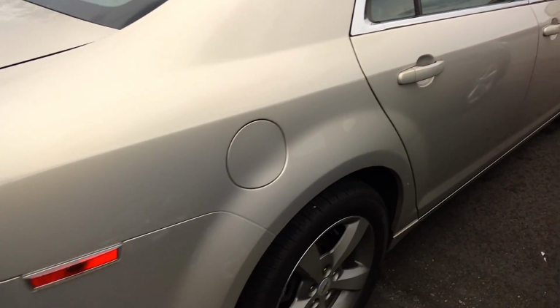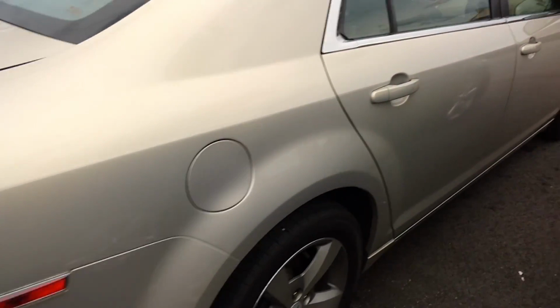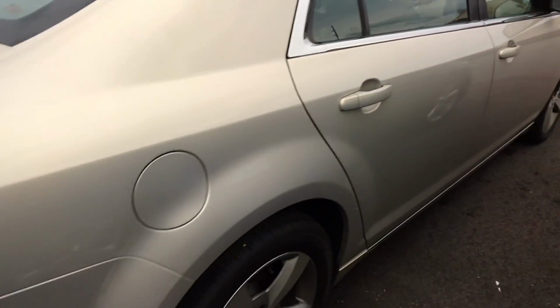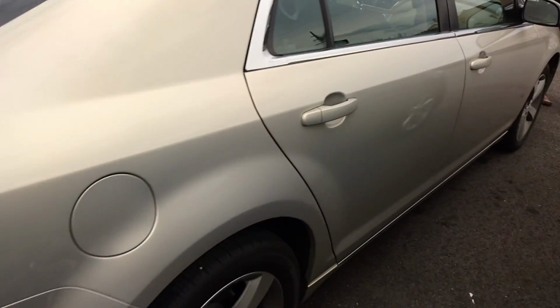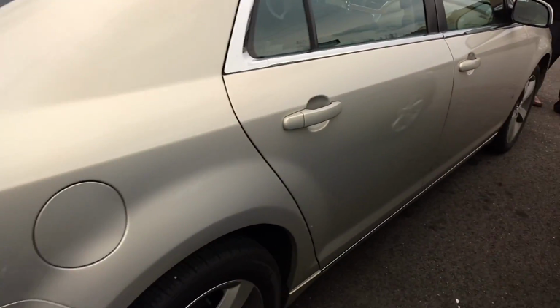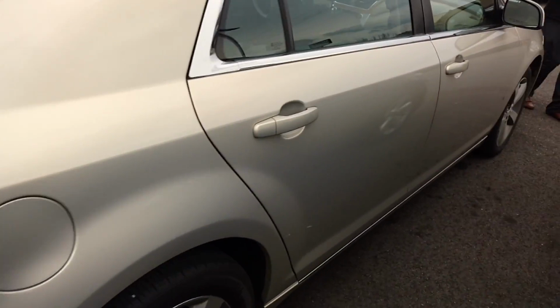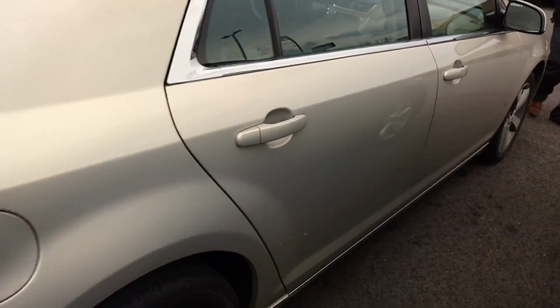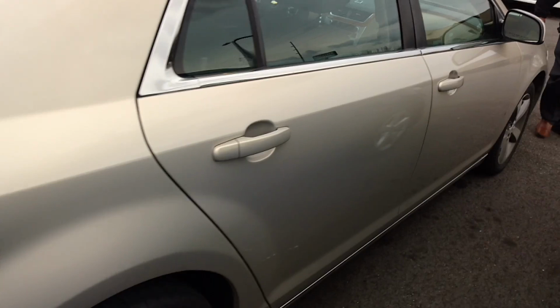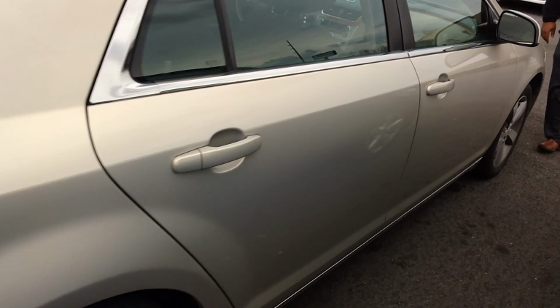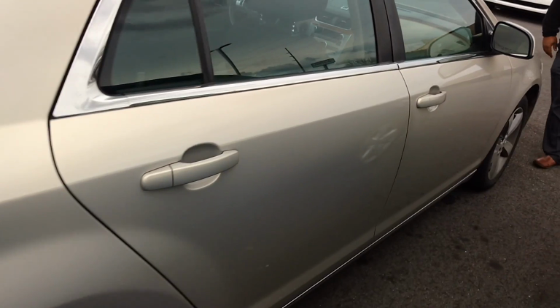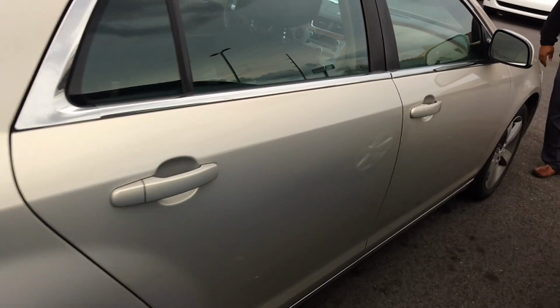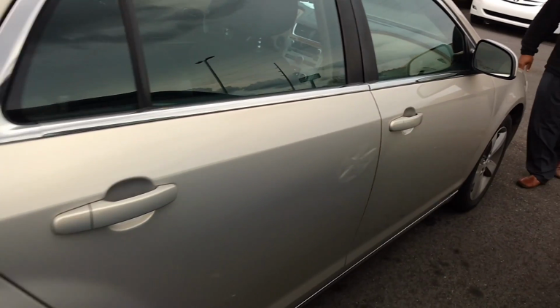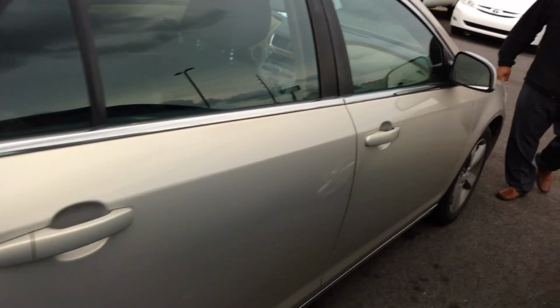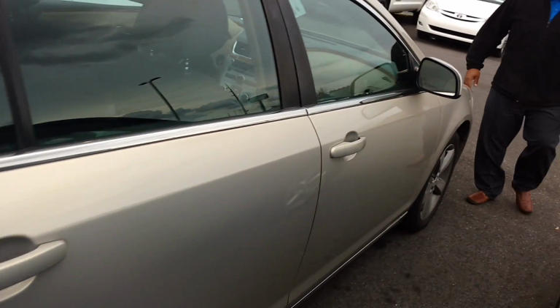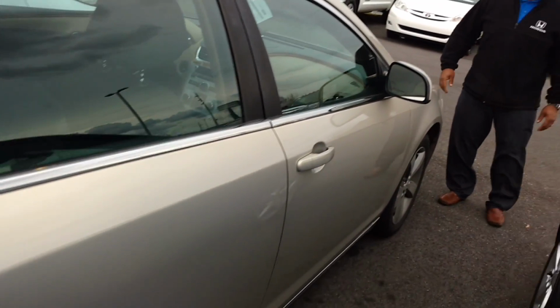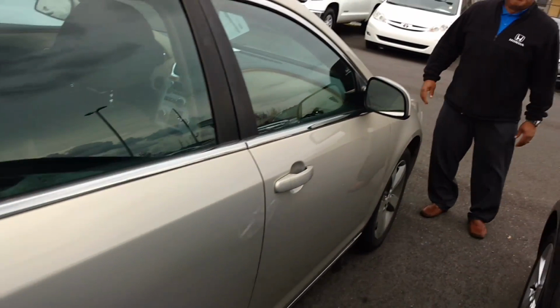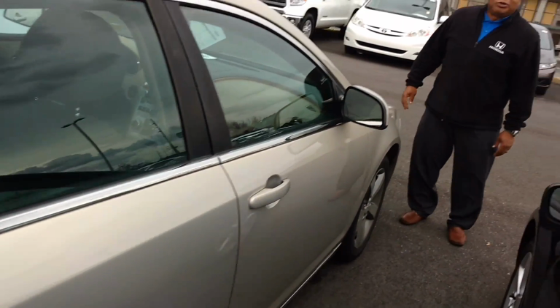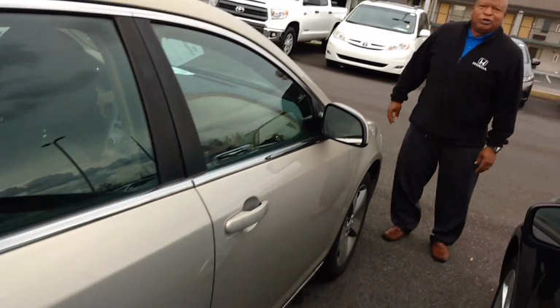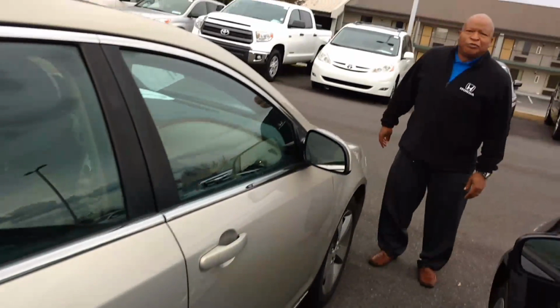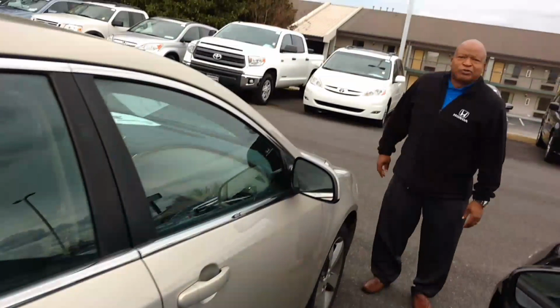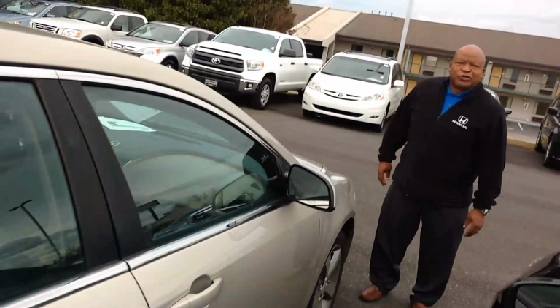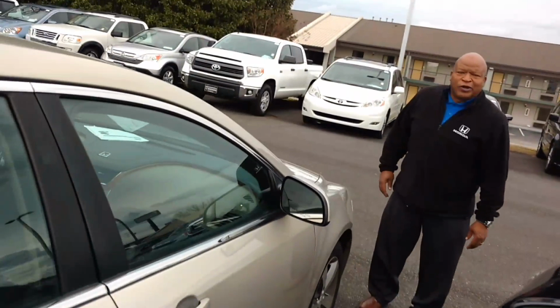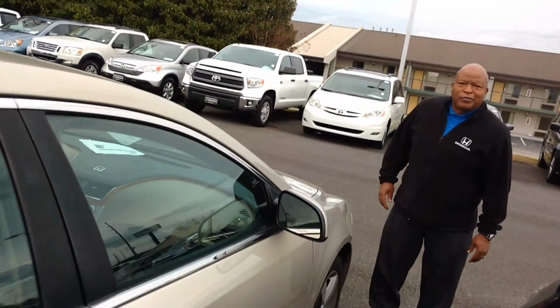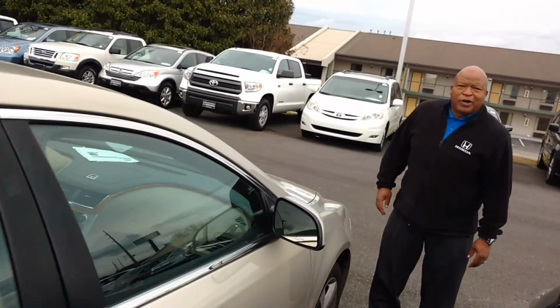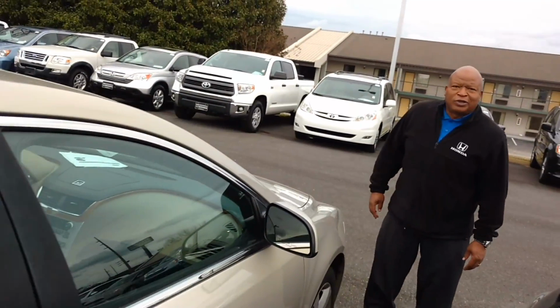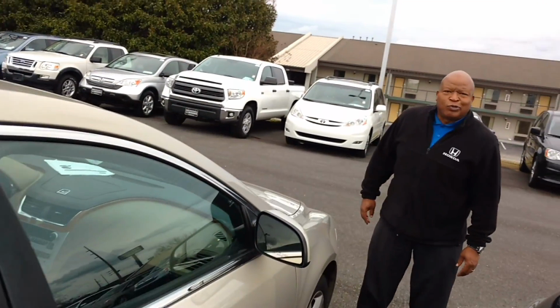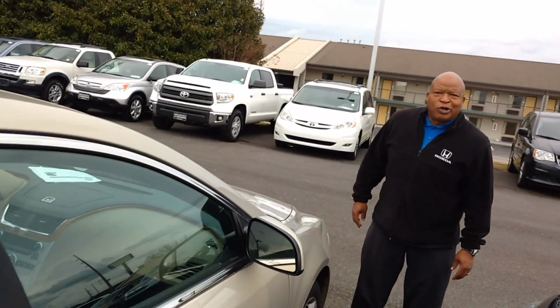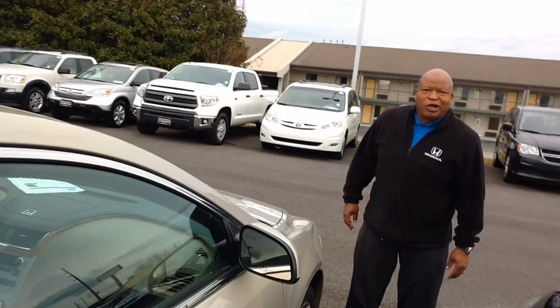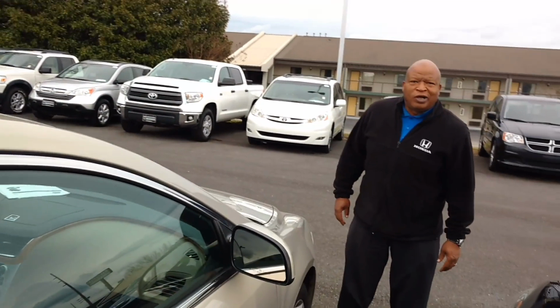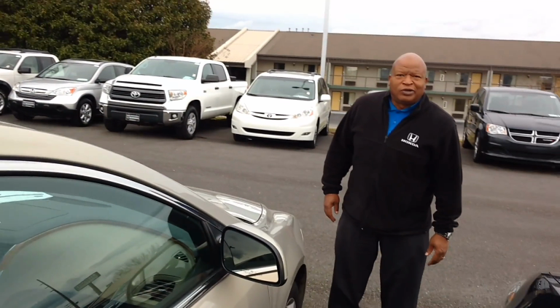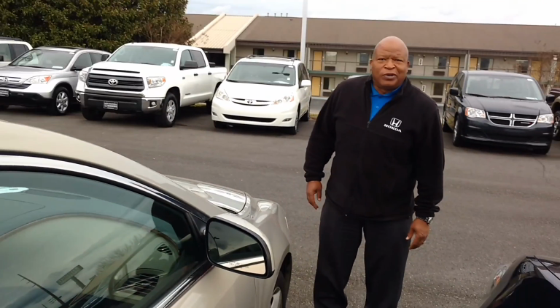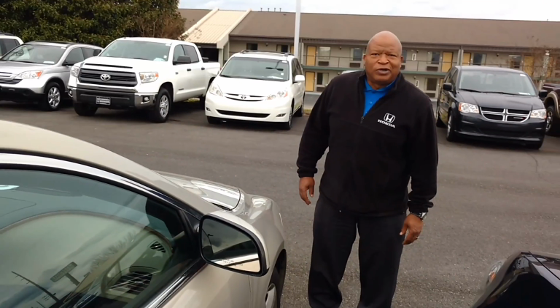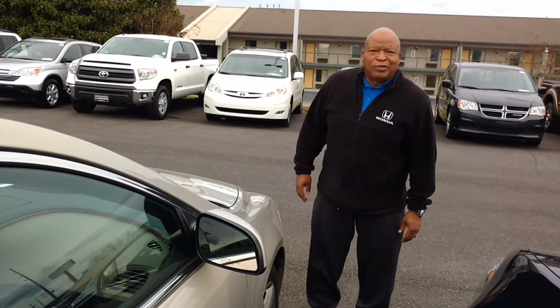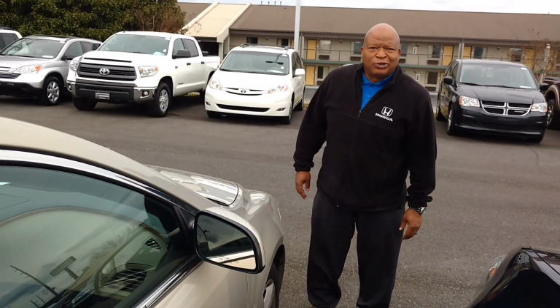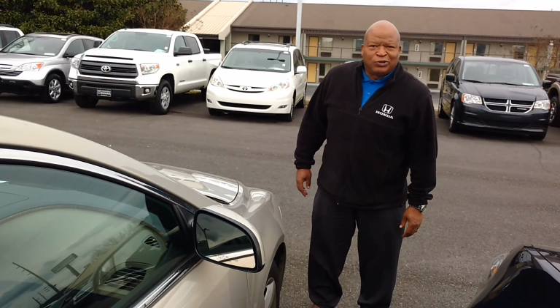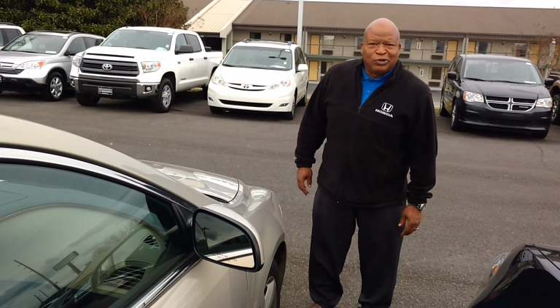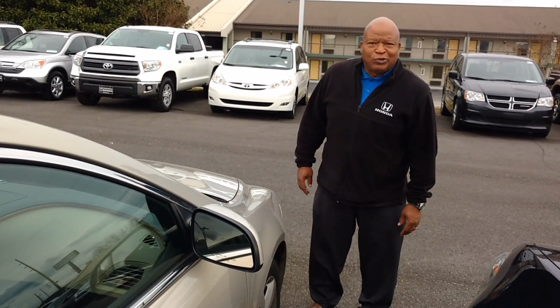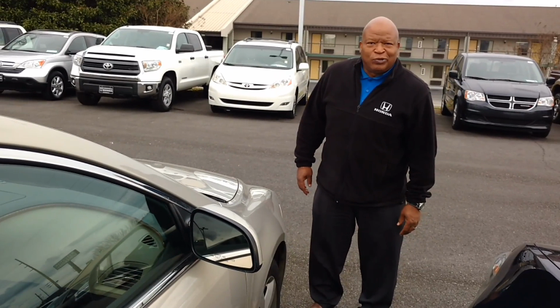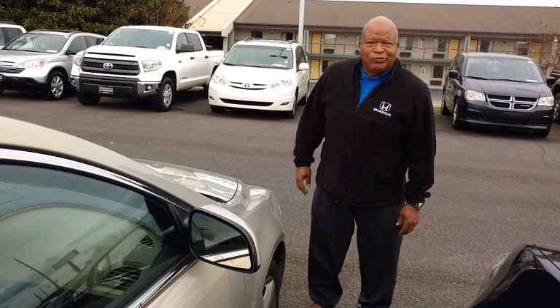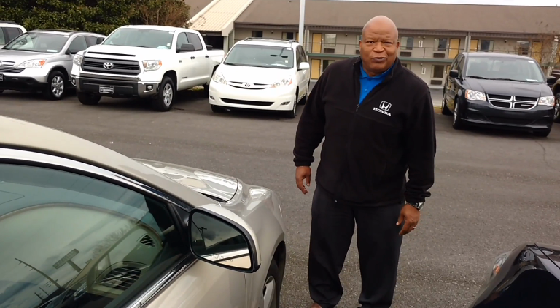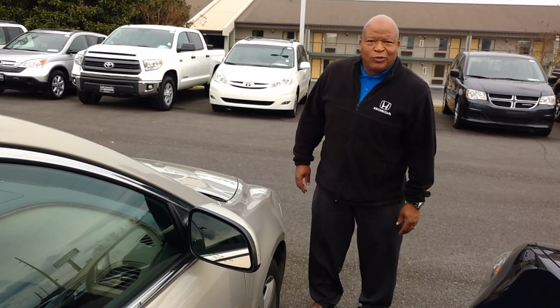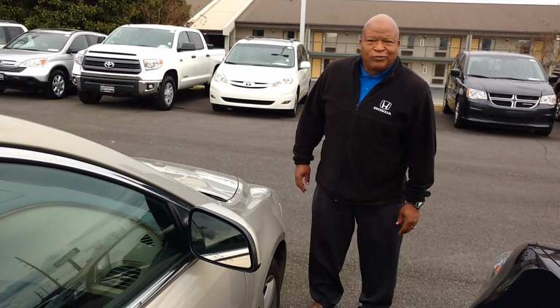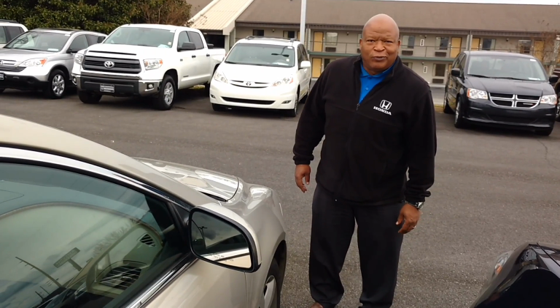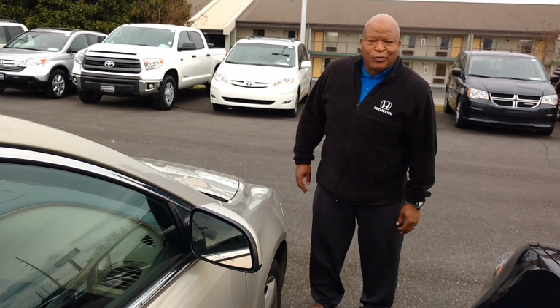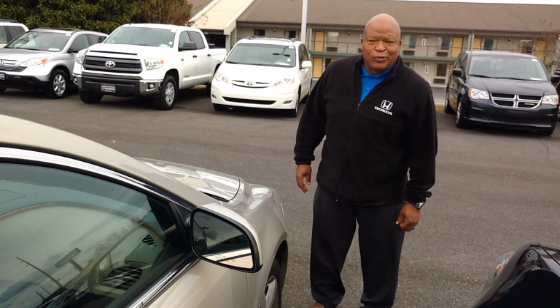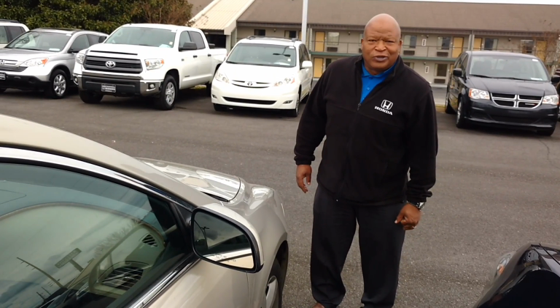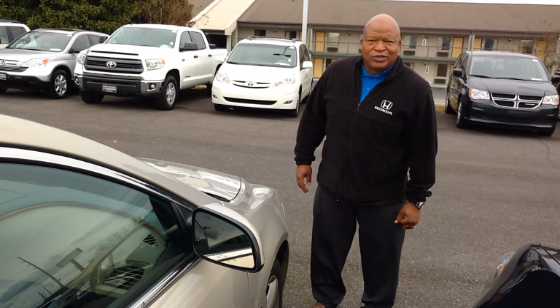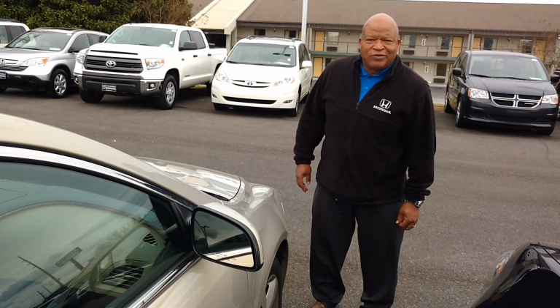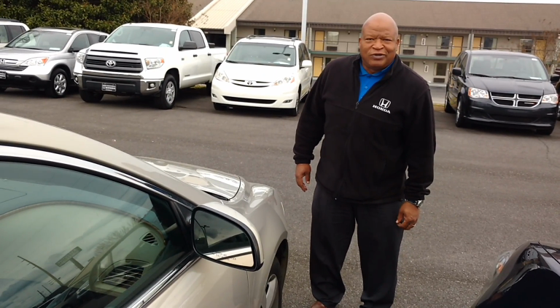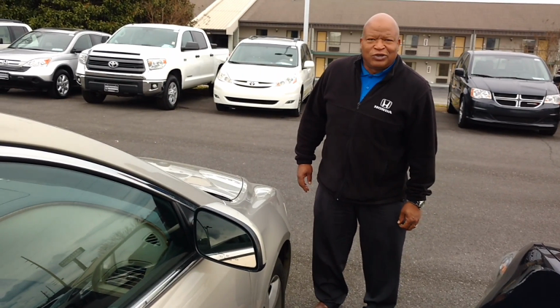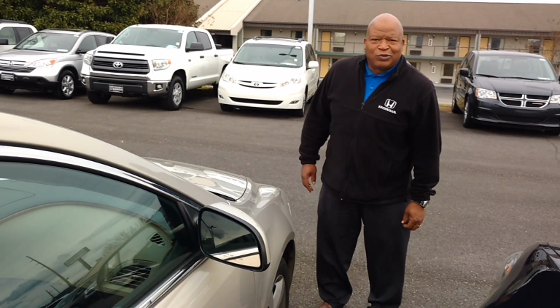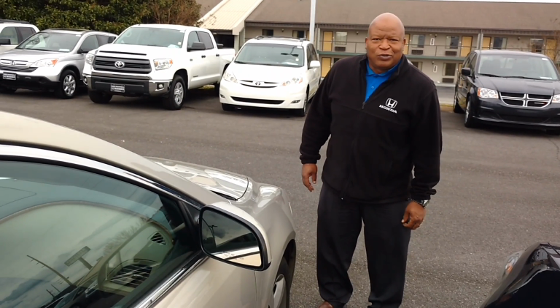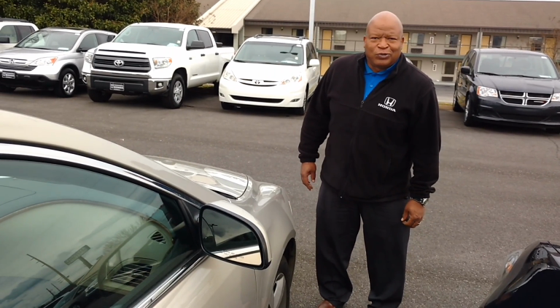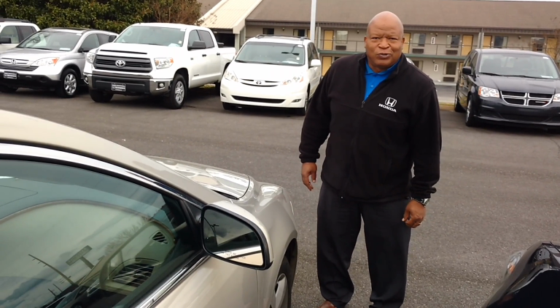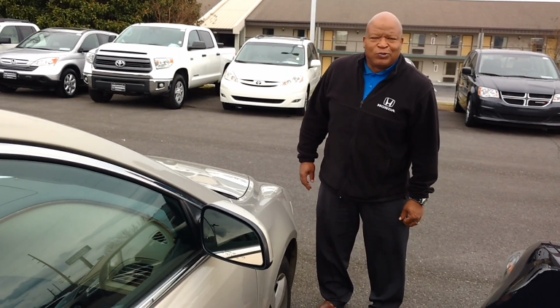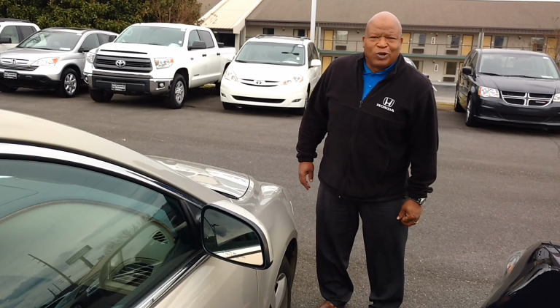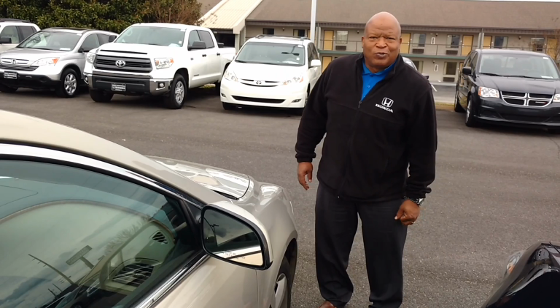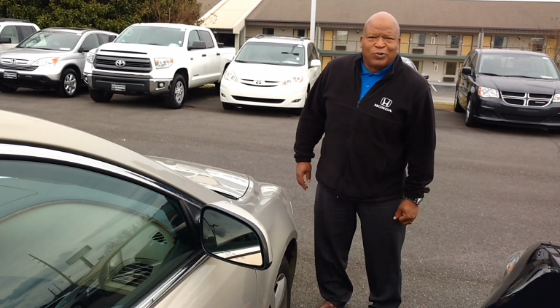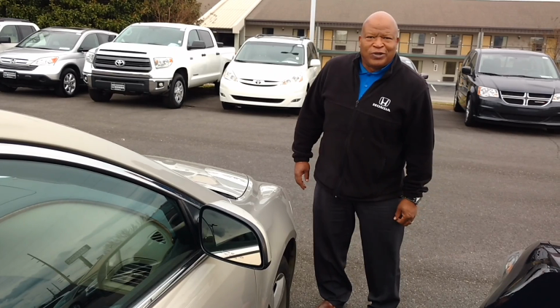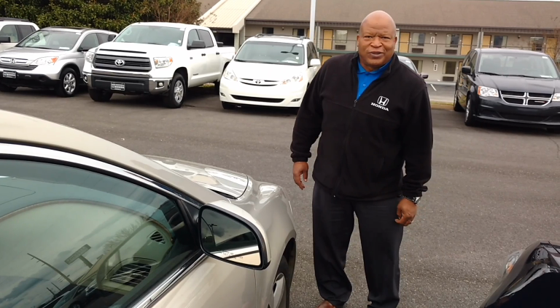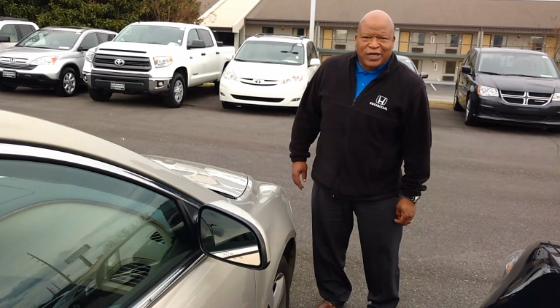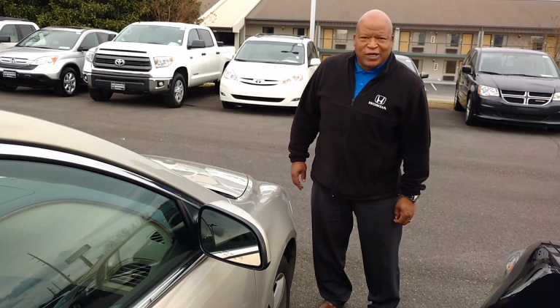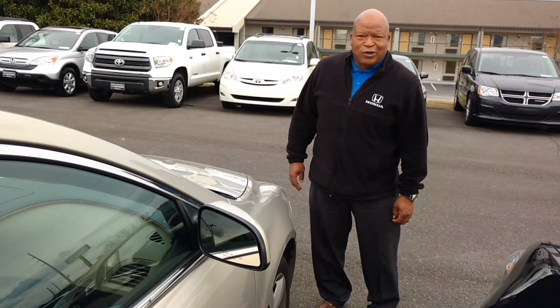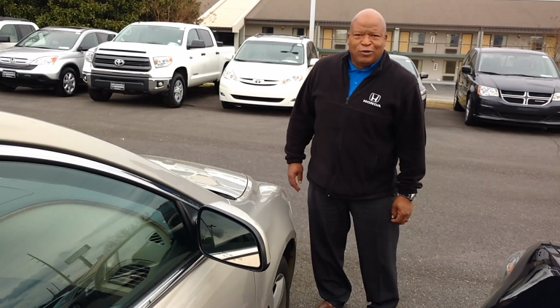Again, this is Robert coming to you from San Boswell Honda. My number is 334-4170-311. Thank you.